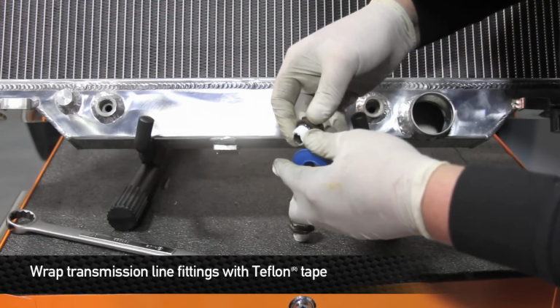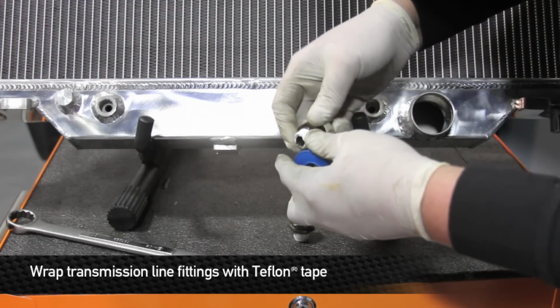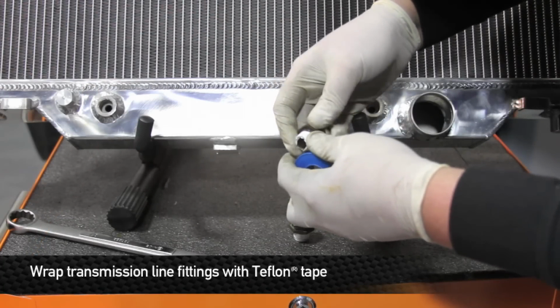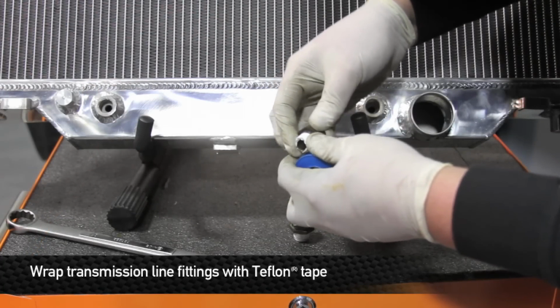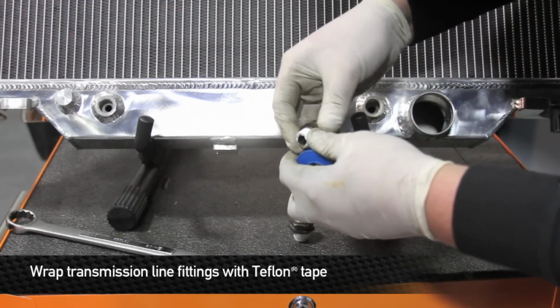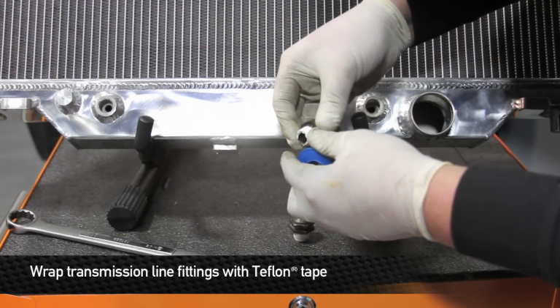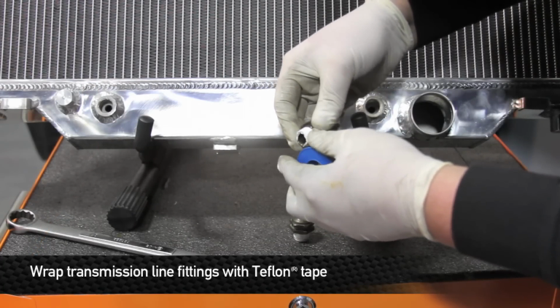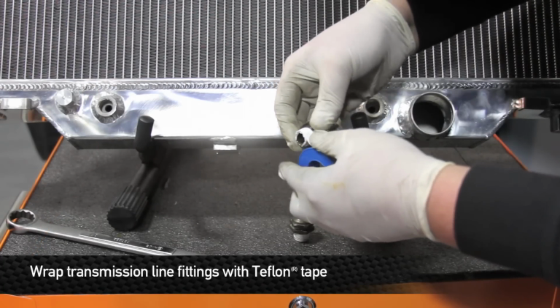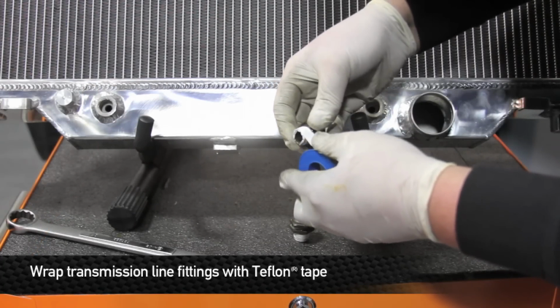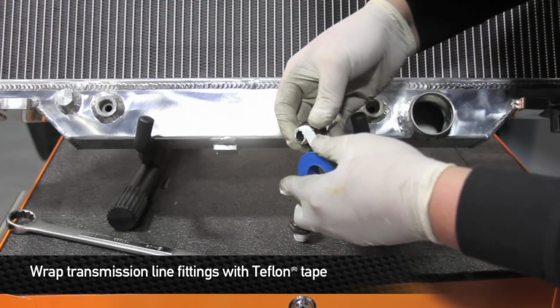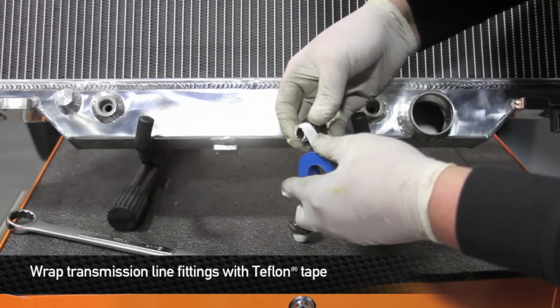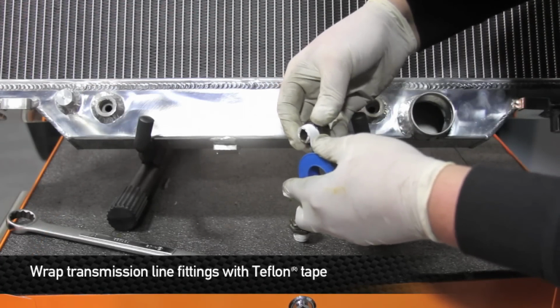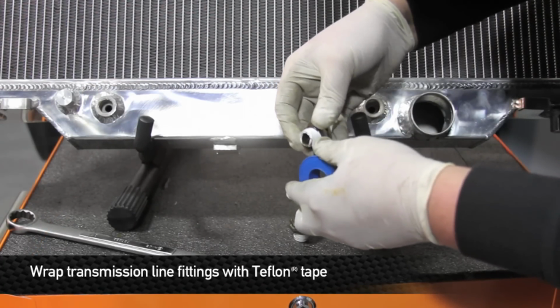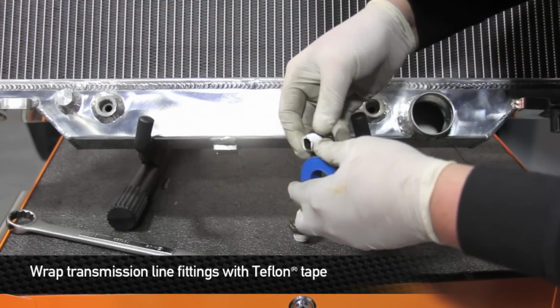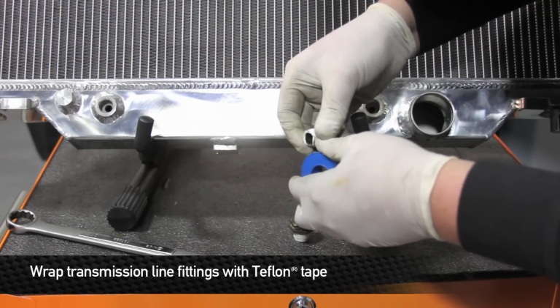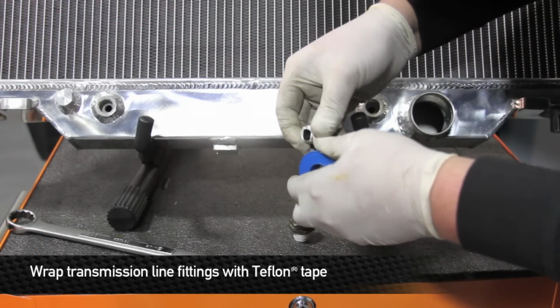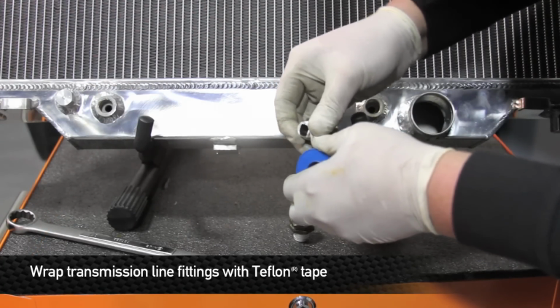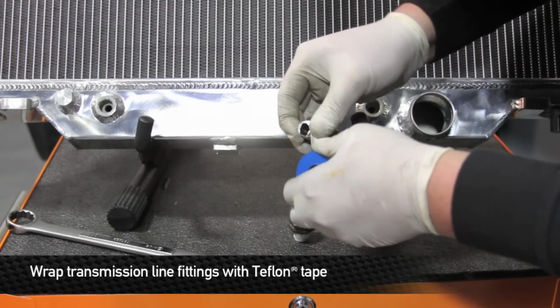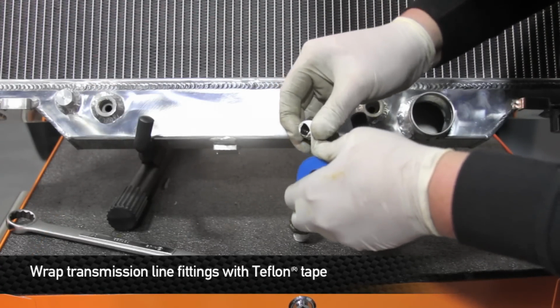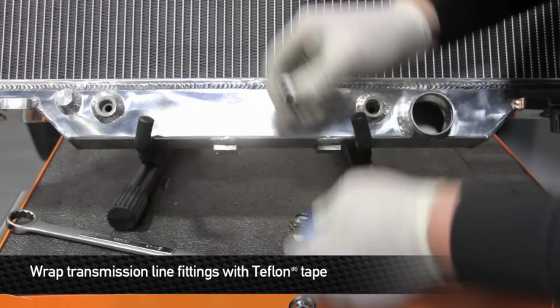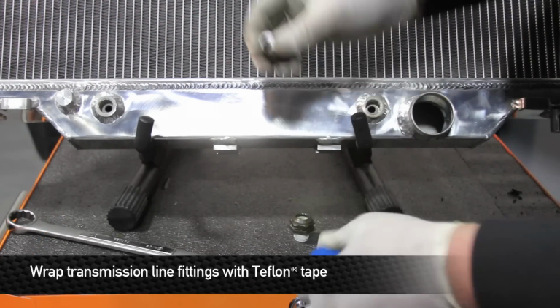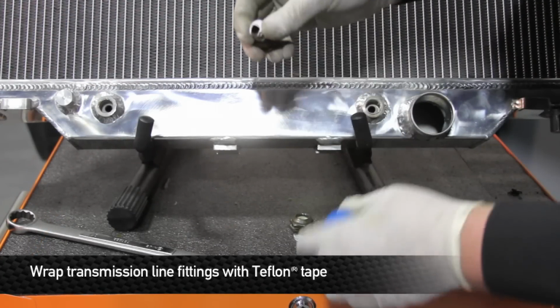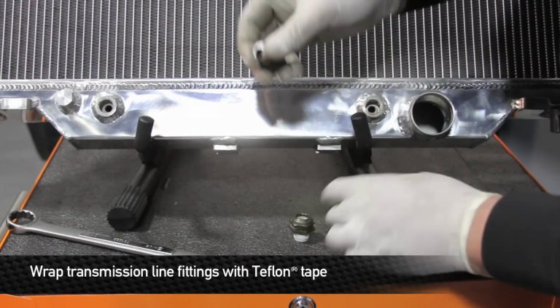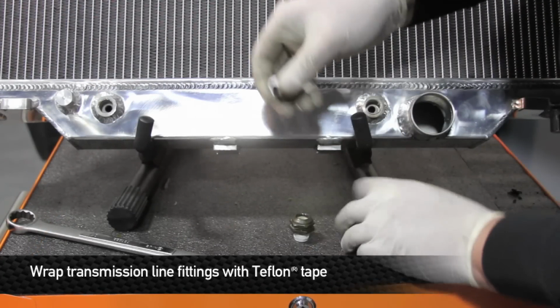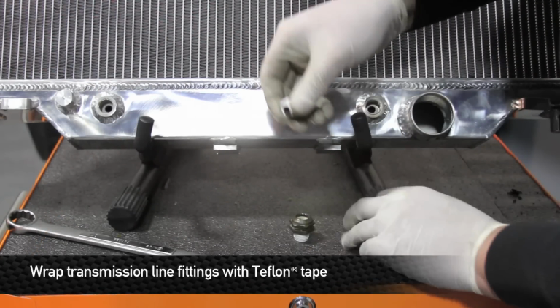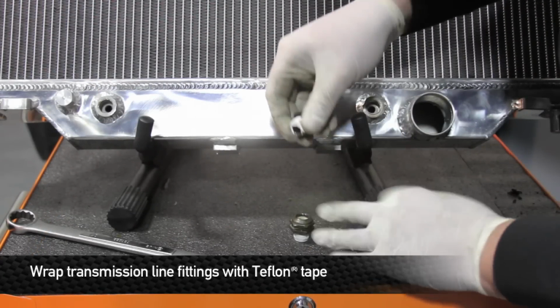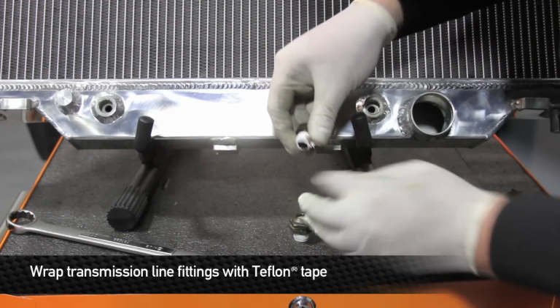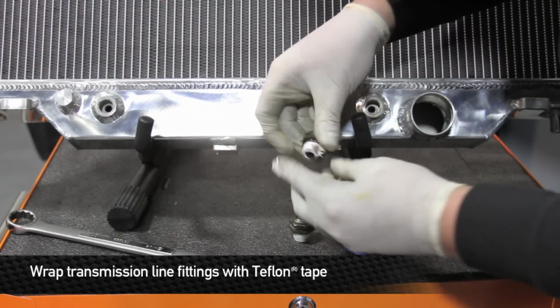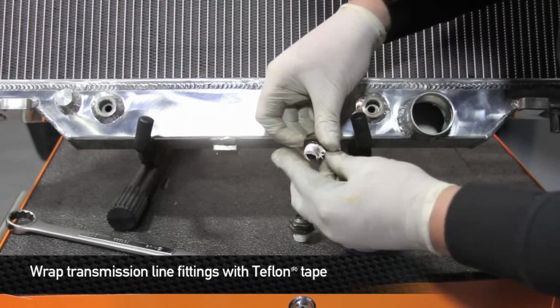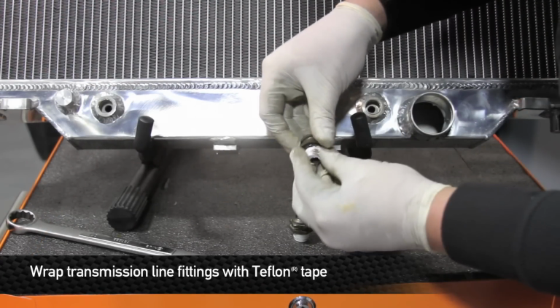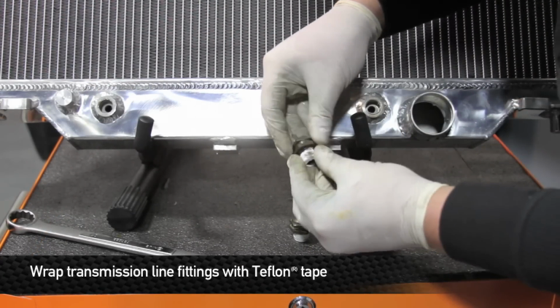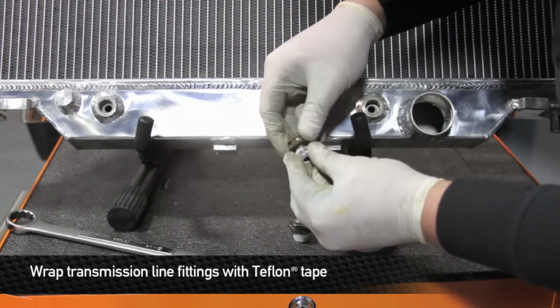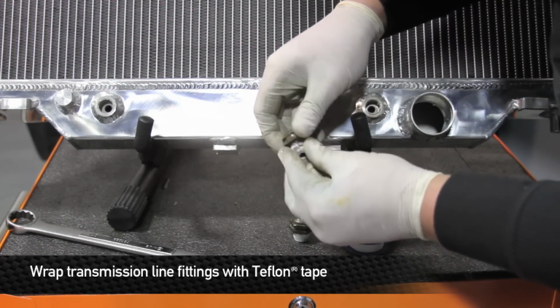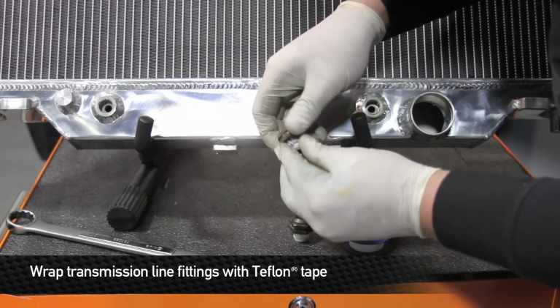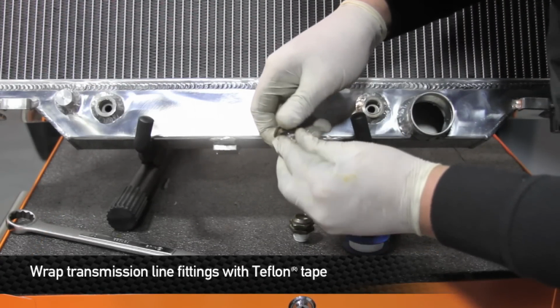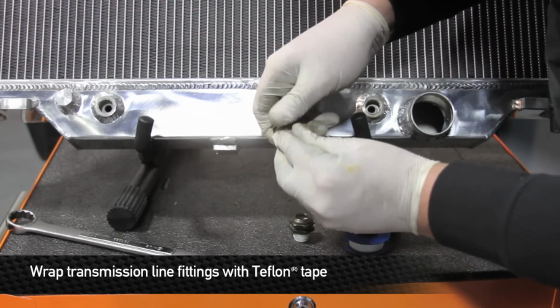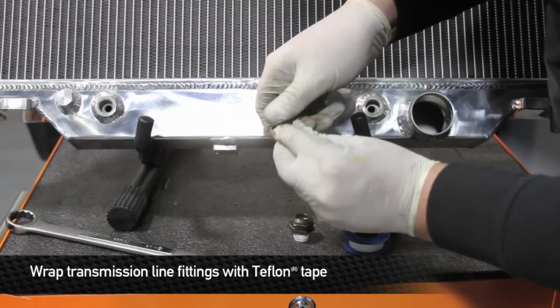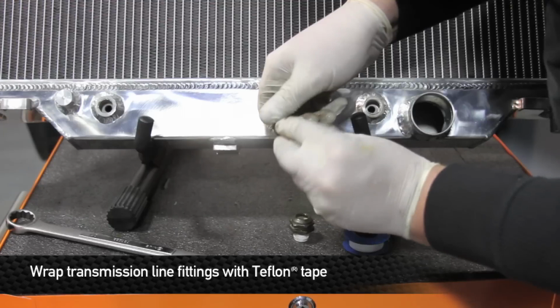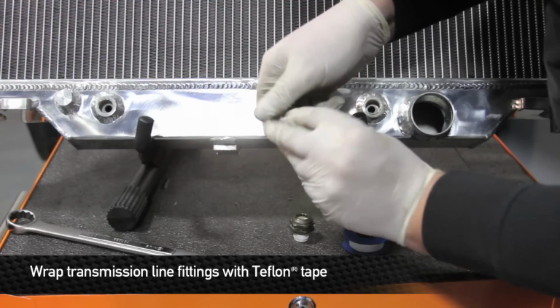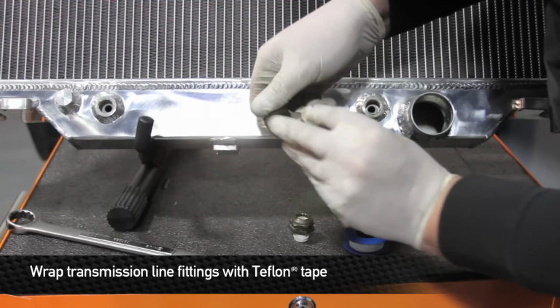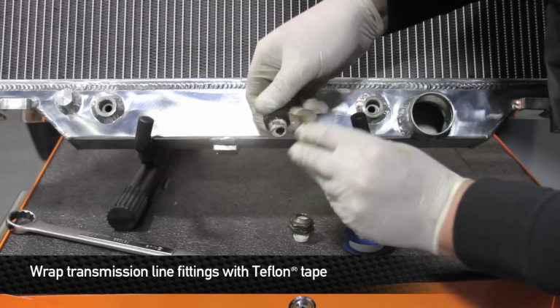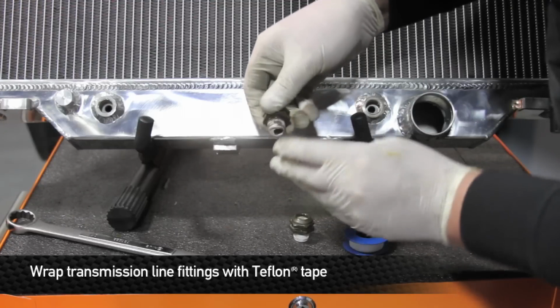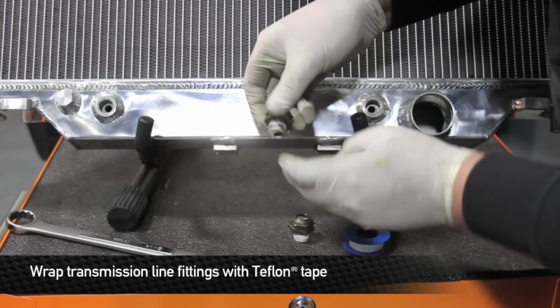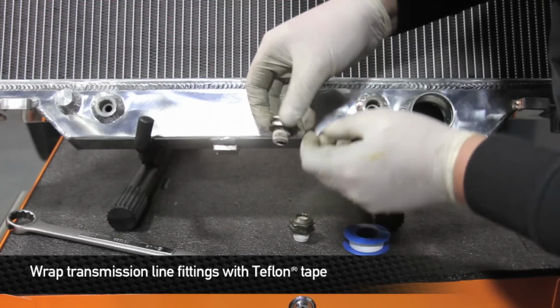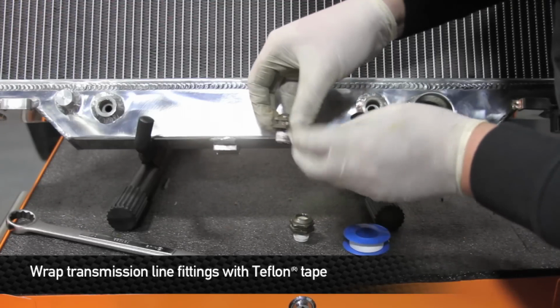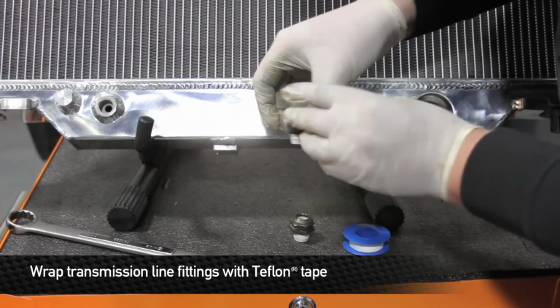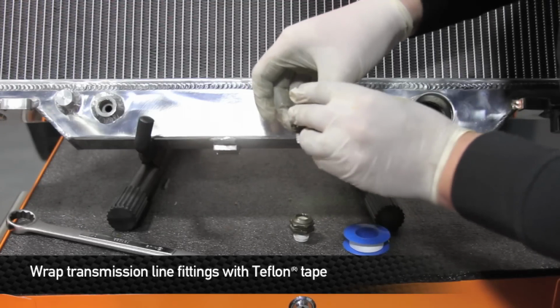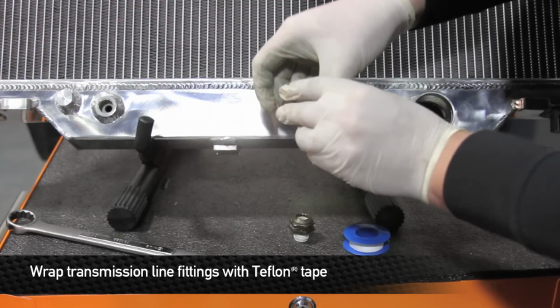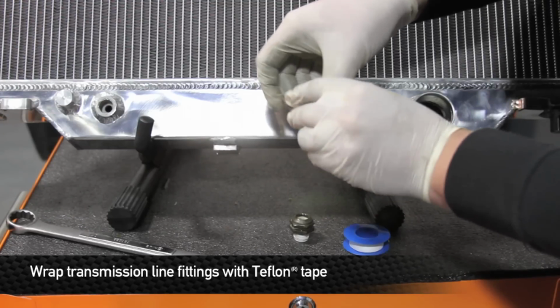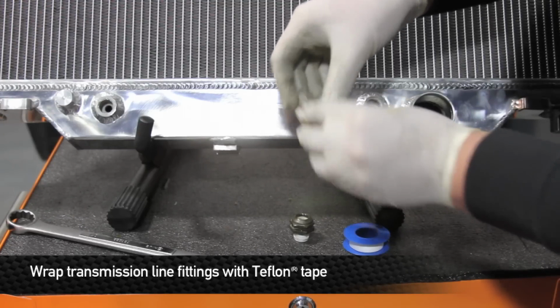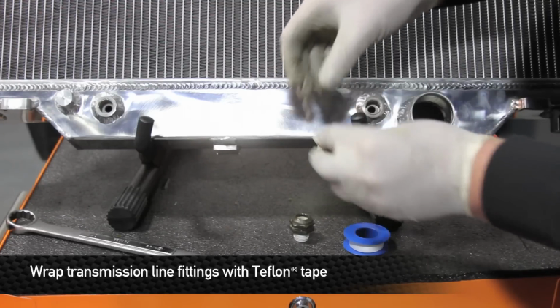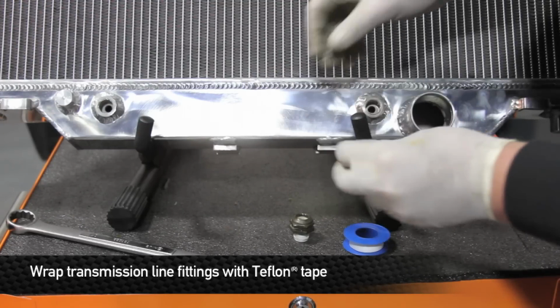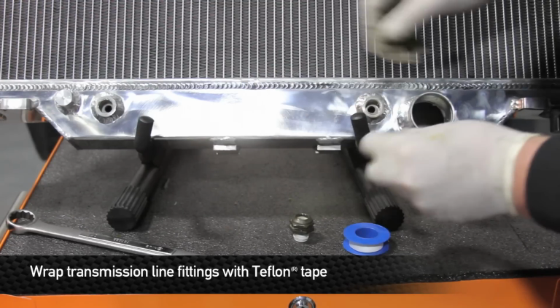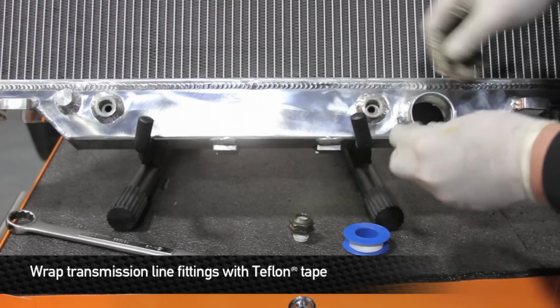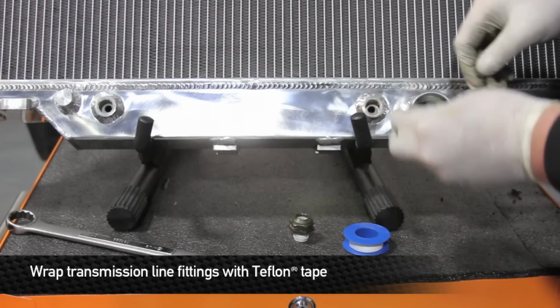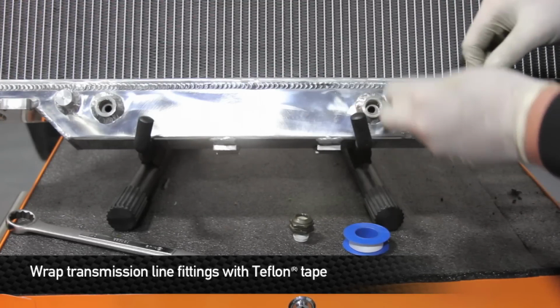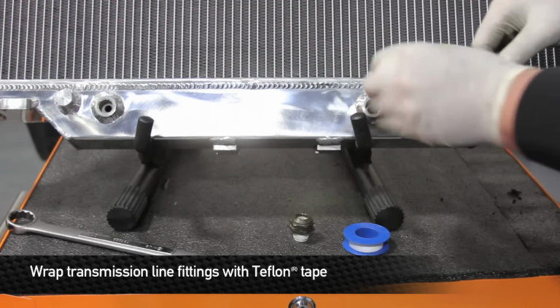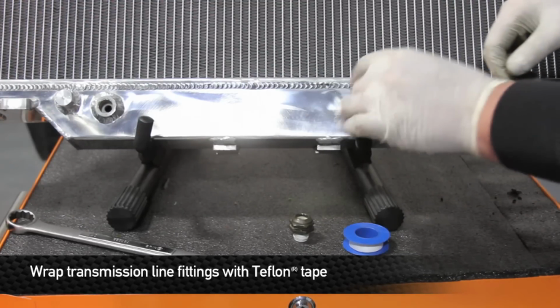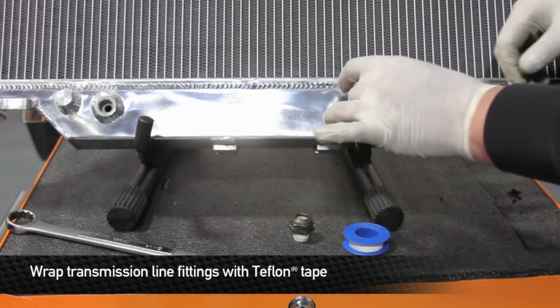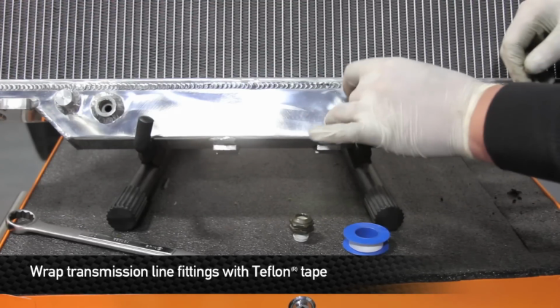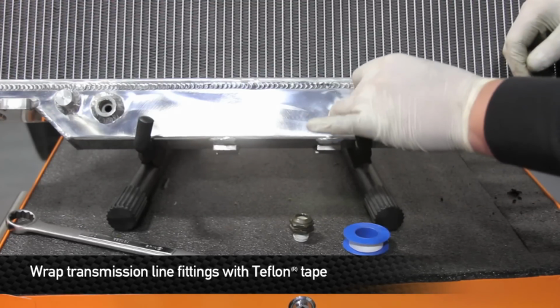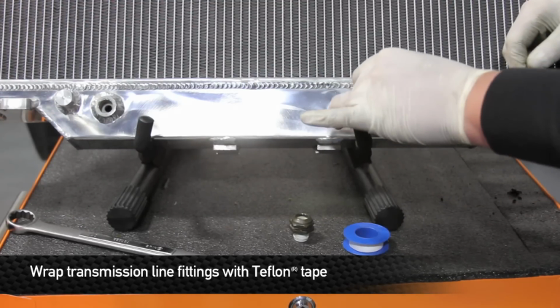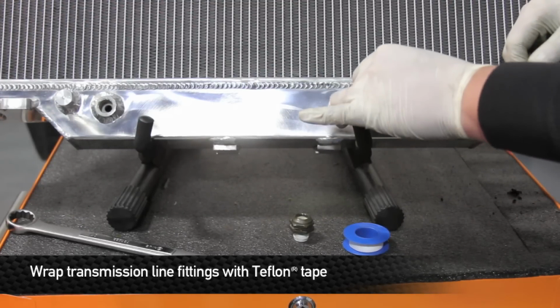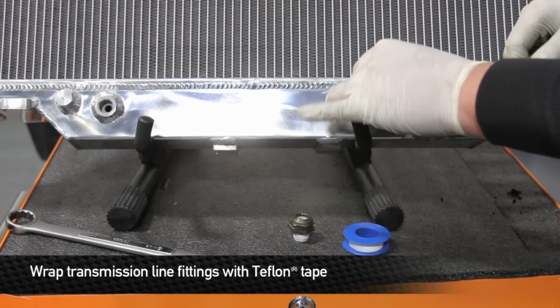Now that you have the fittings out, we're going to go ahead and take a little bit of Teflon tape and wrap the threads on these fittings before we thread them back into the Mishimoto radiator.